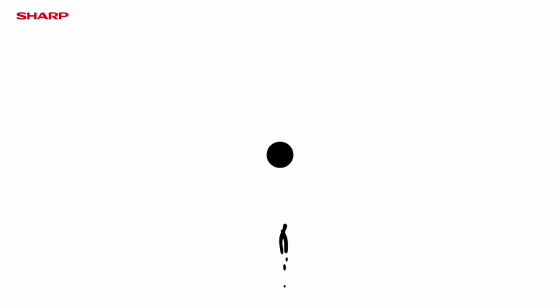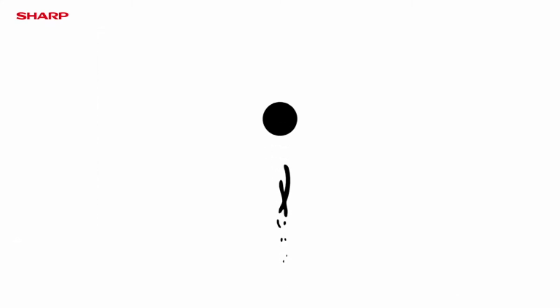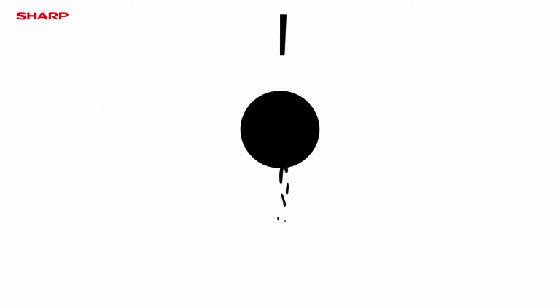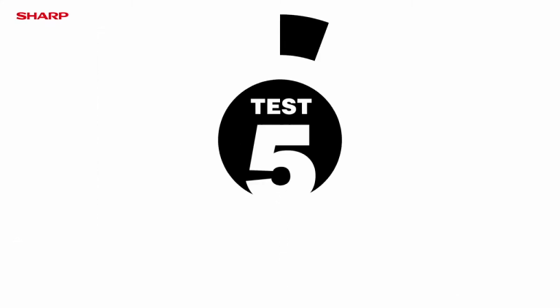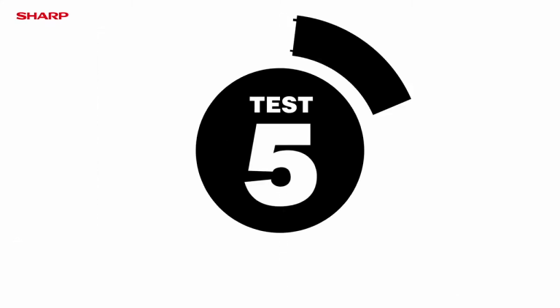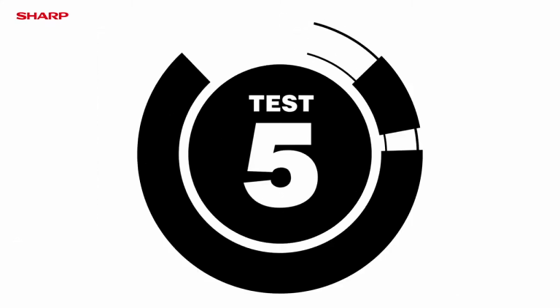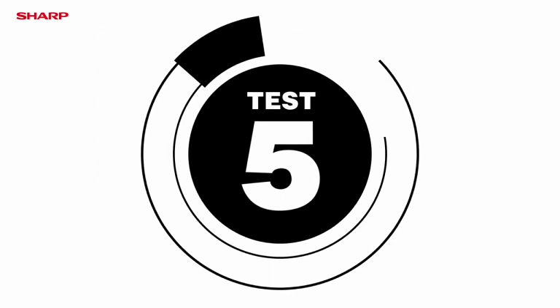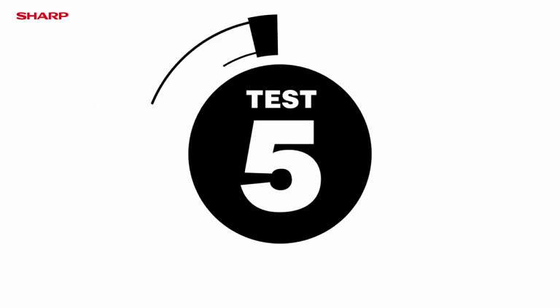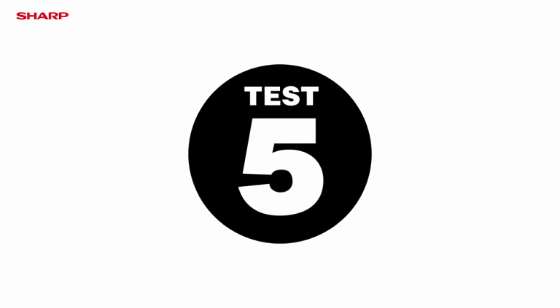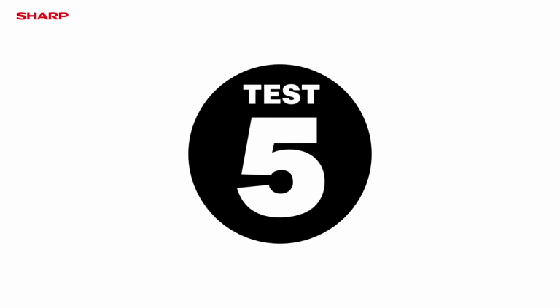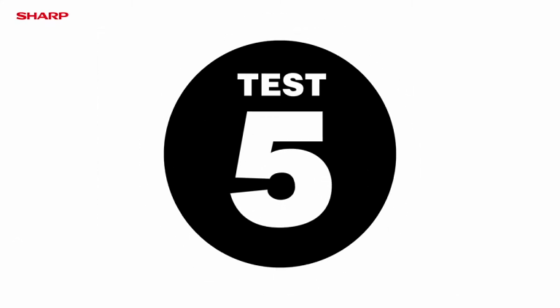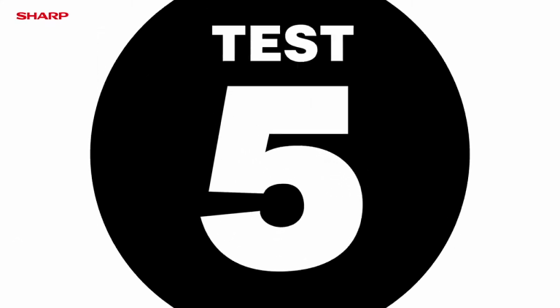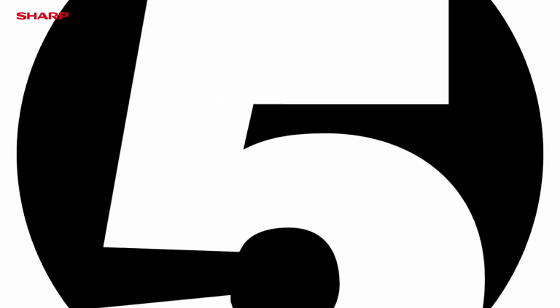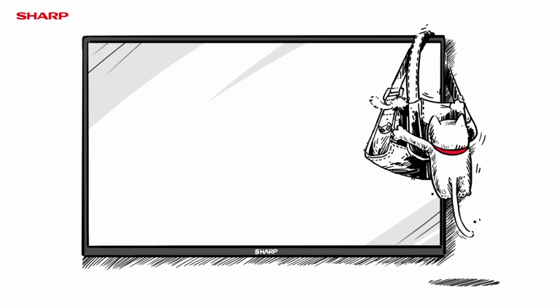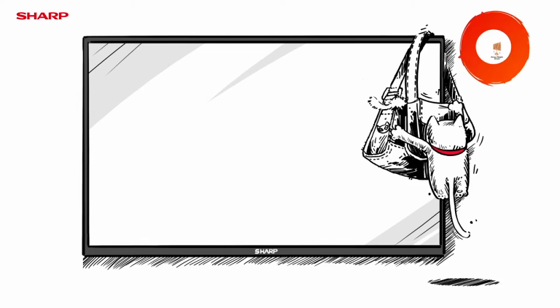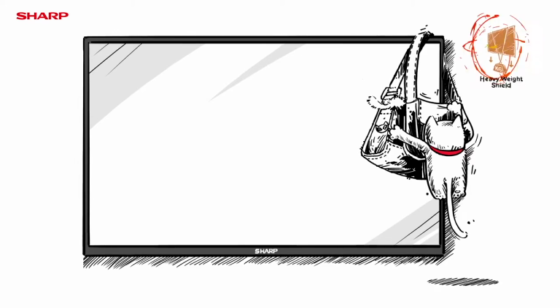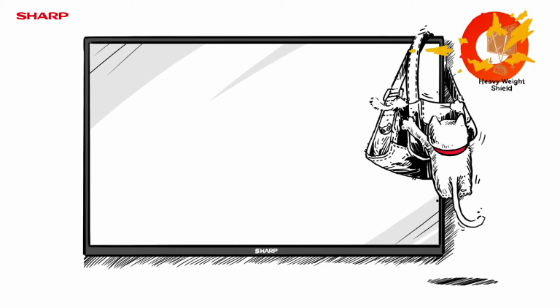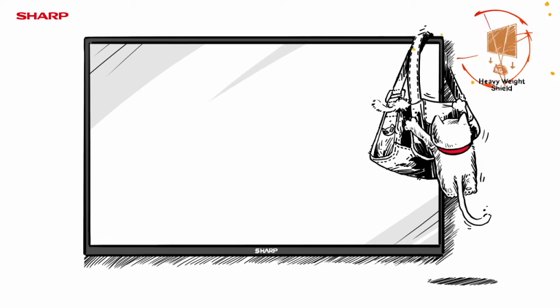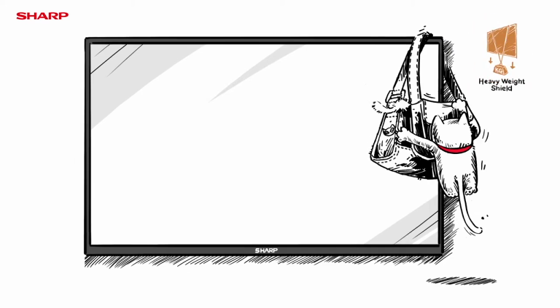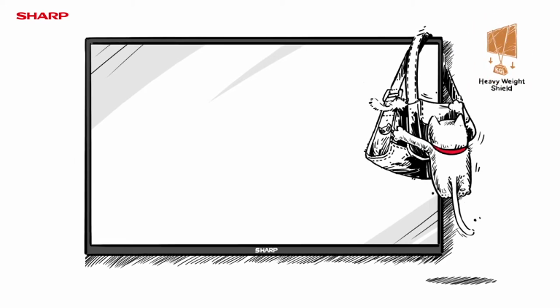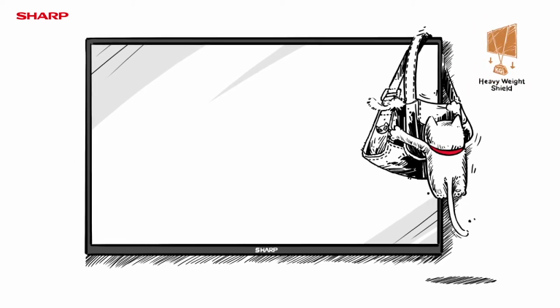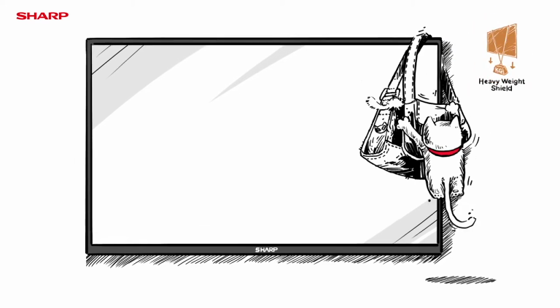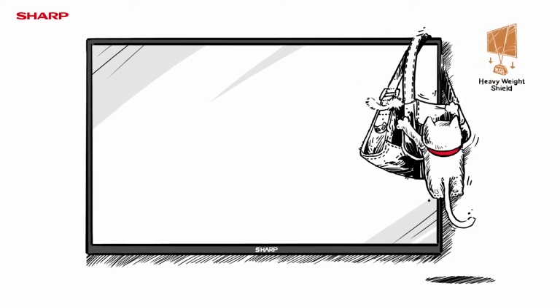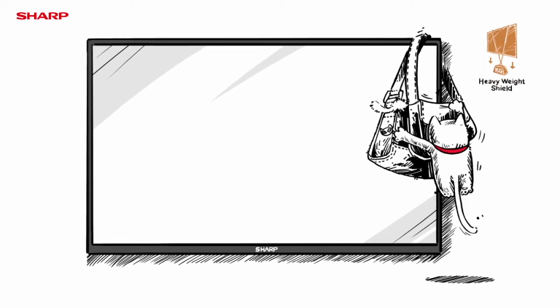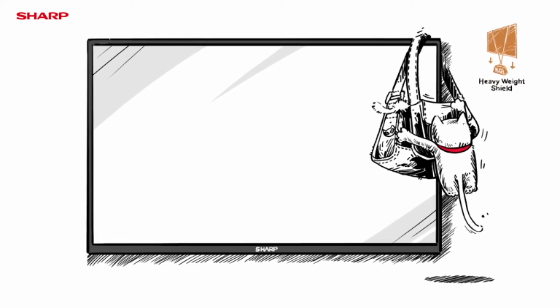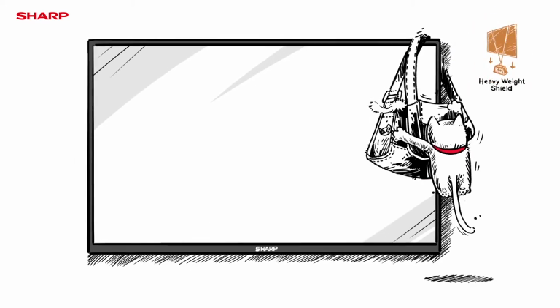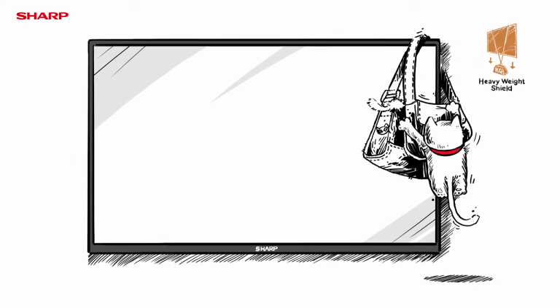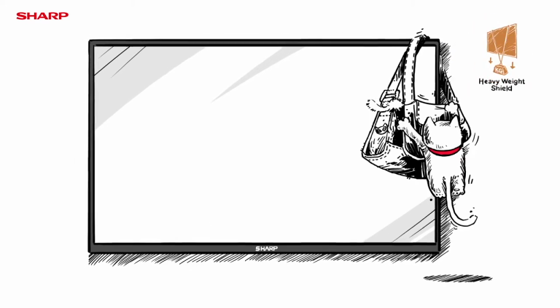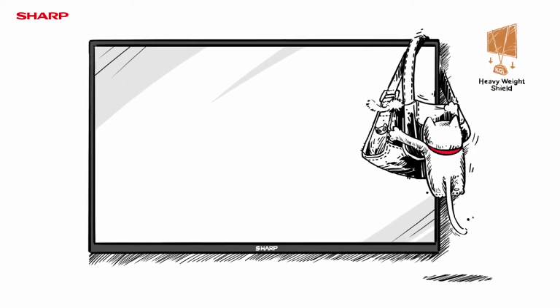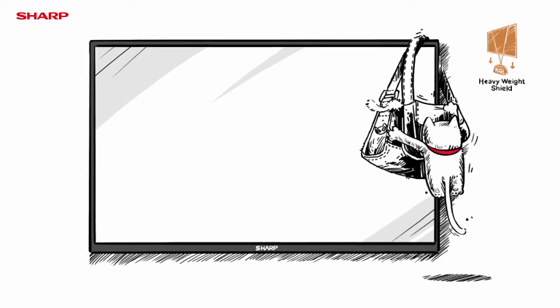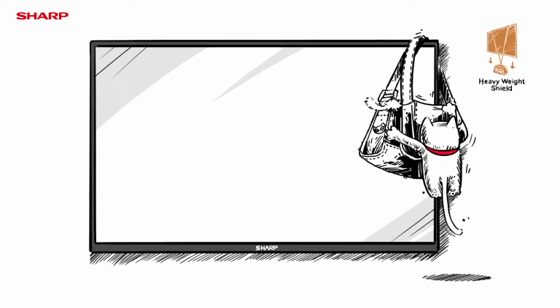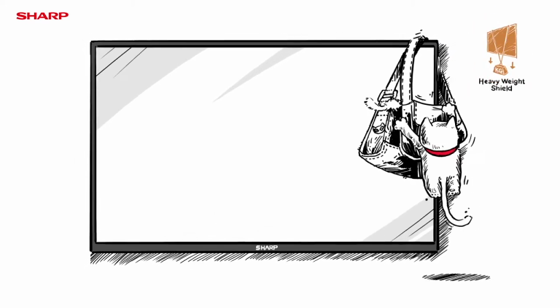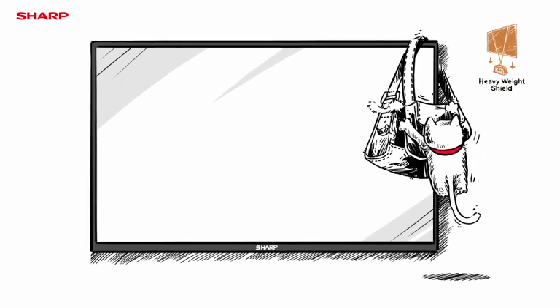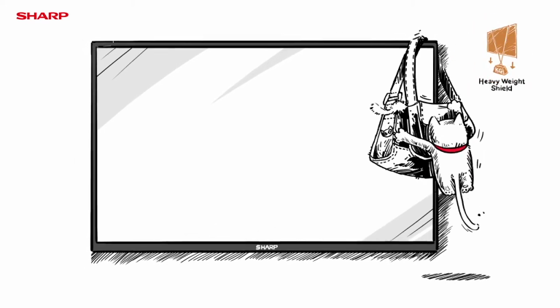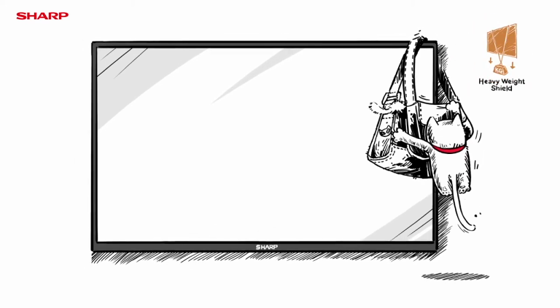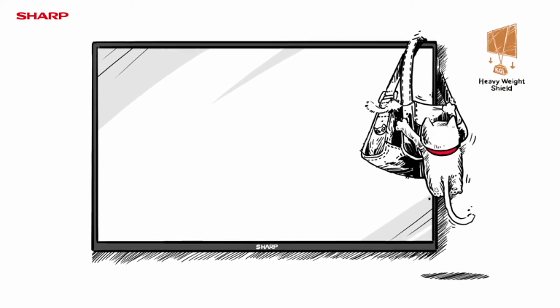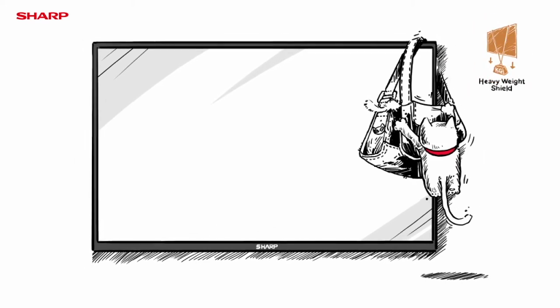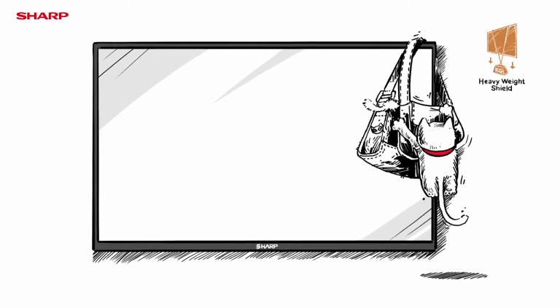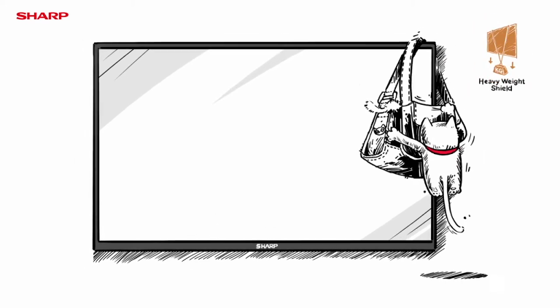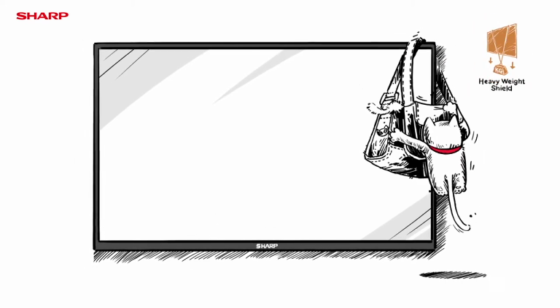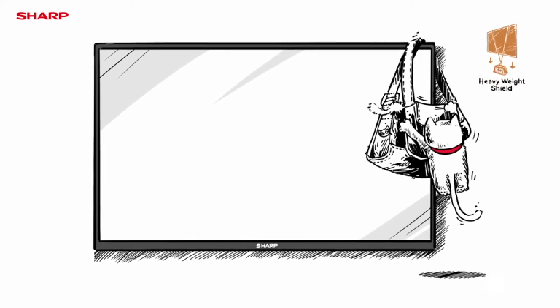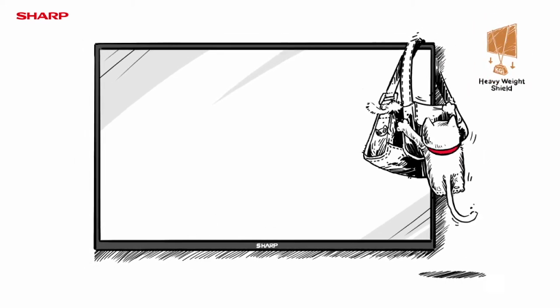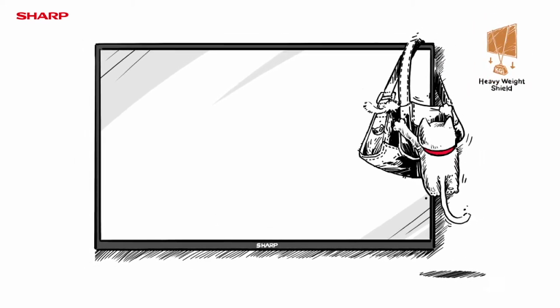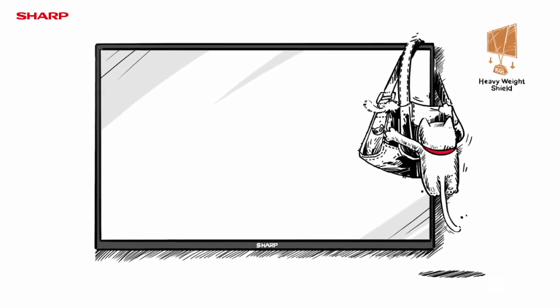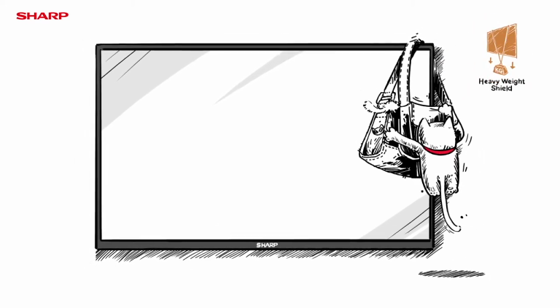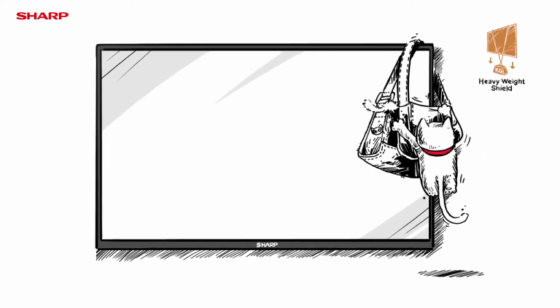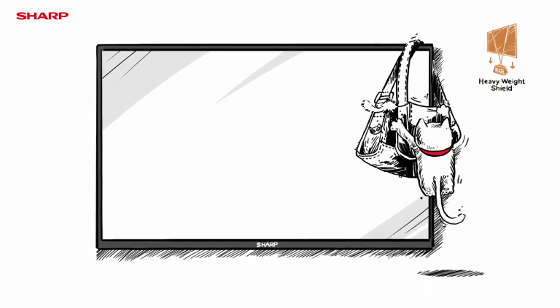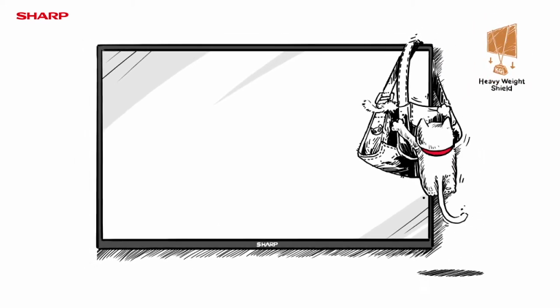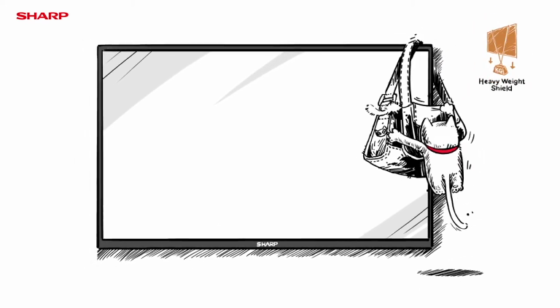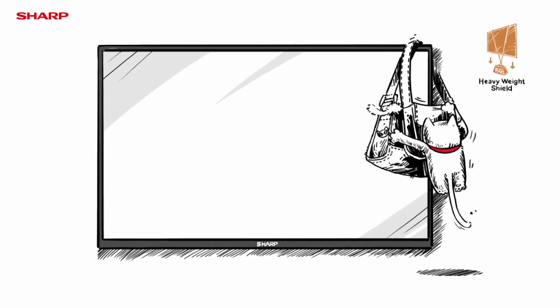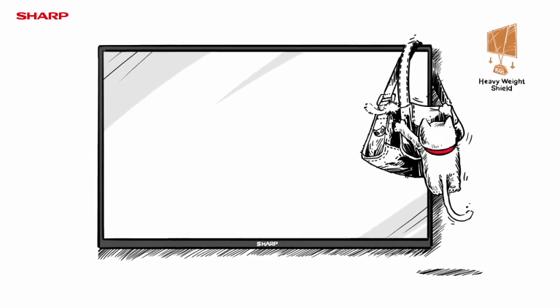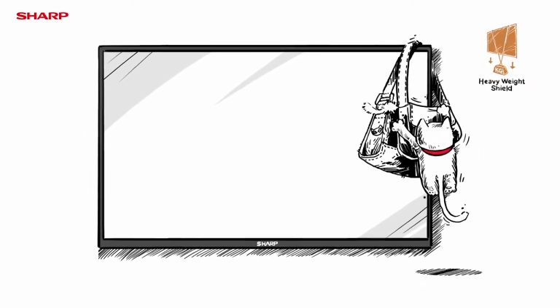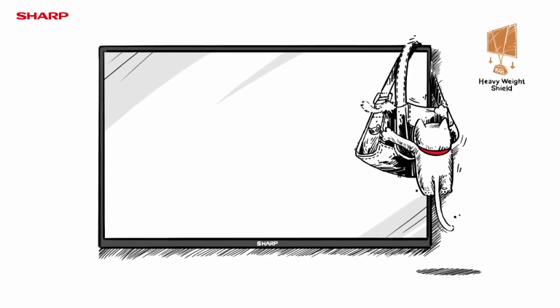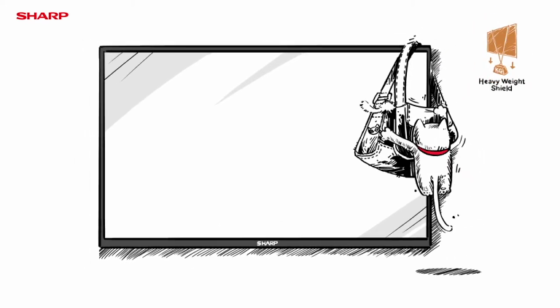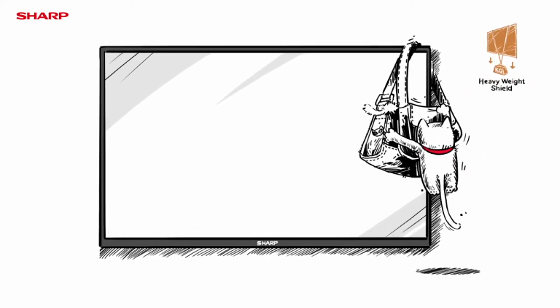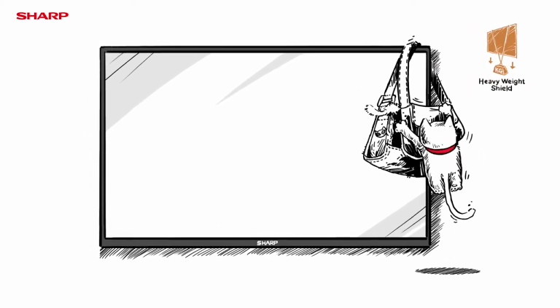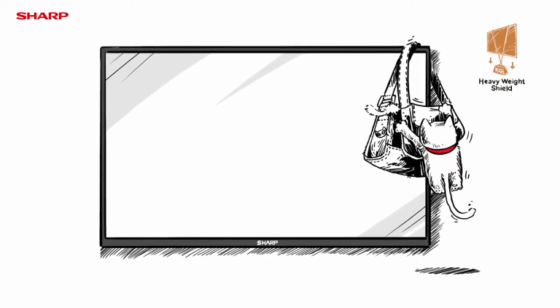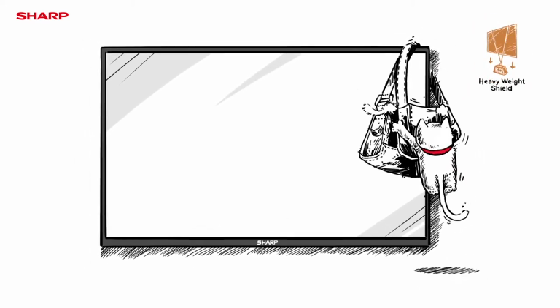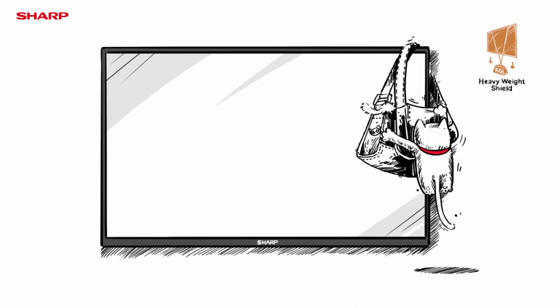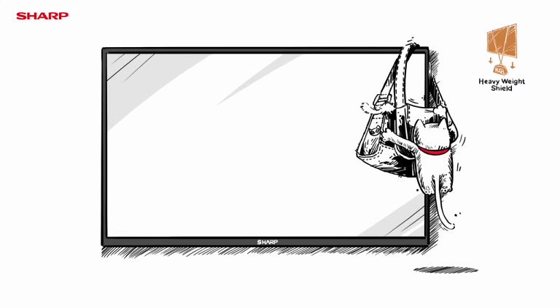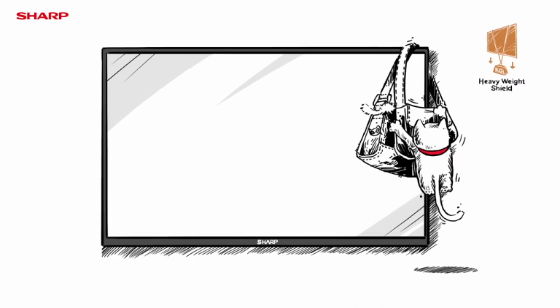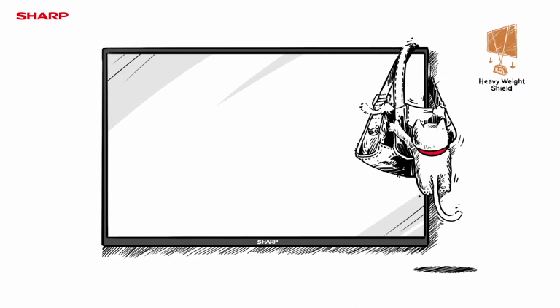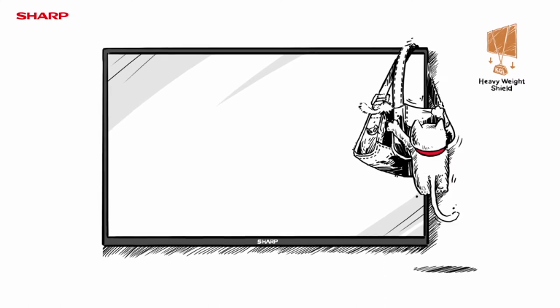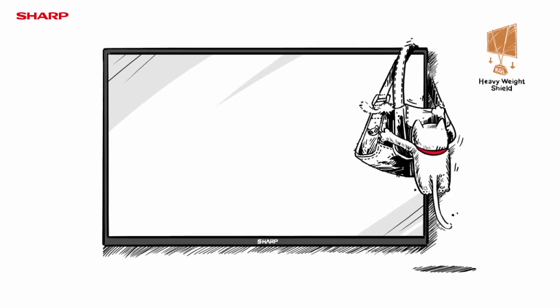Test 5: Heavyweight Shield. A special wall-mounting bracket ensures that Sharp Aqueous TV can be safely hung.